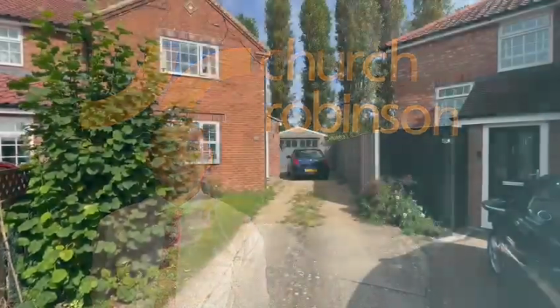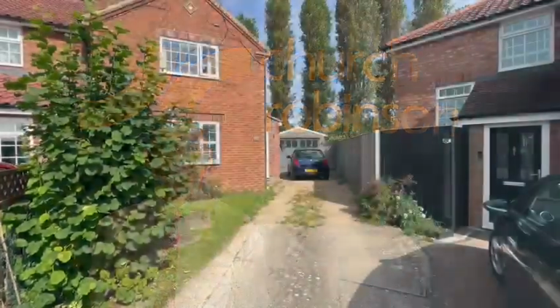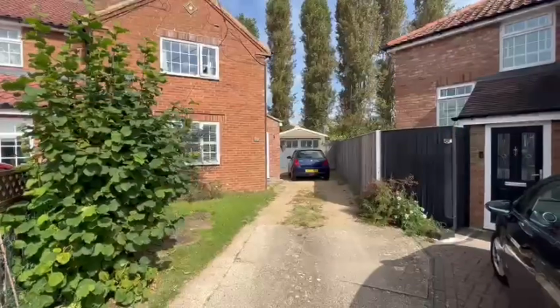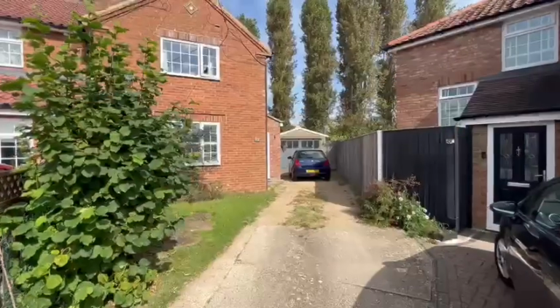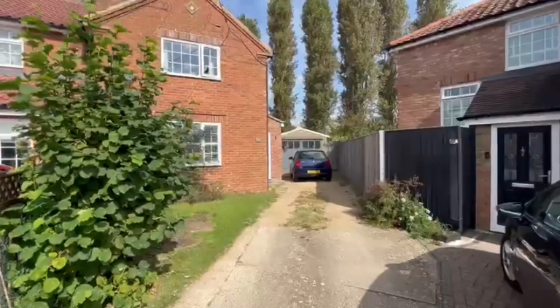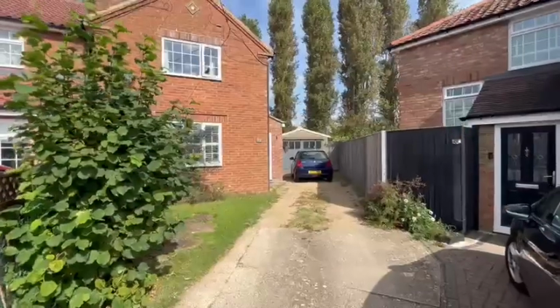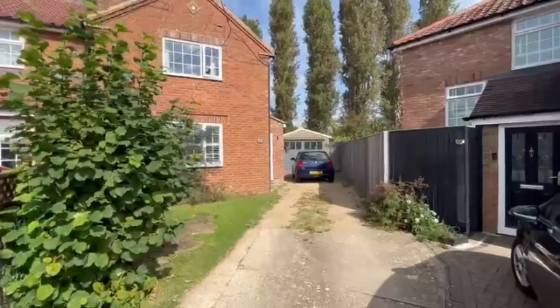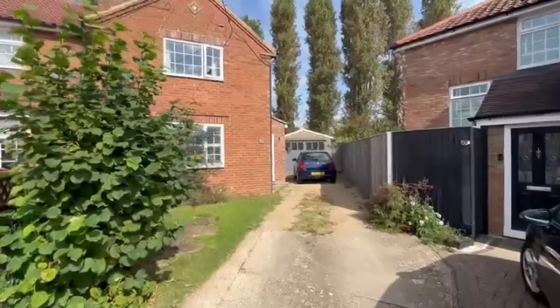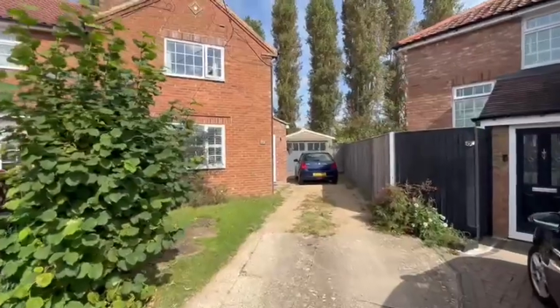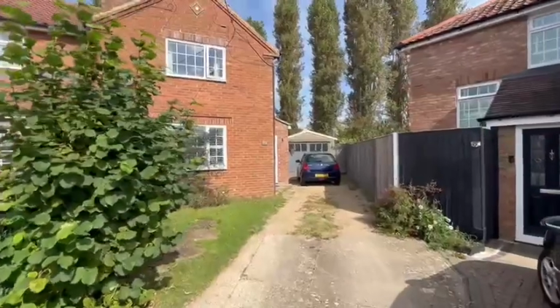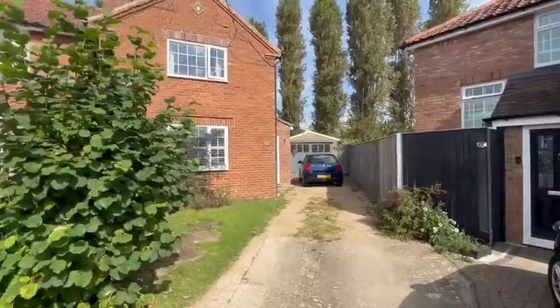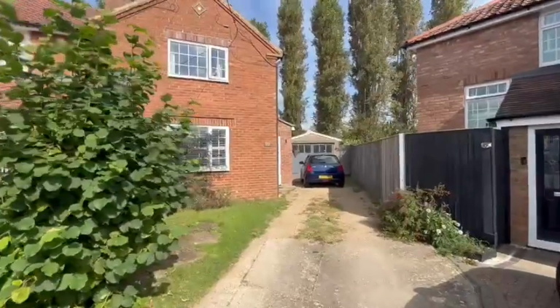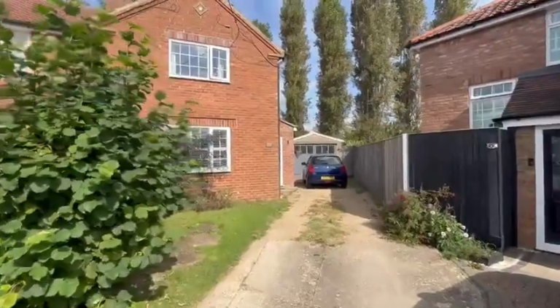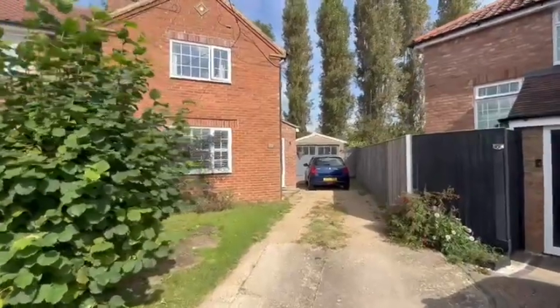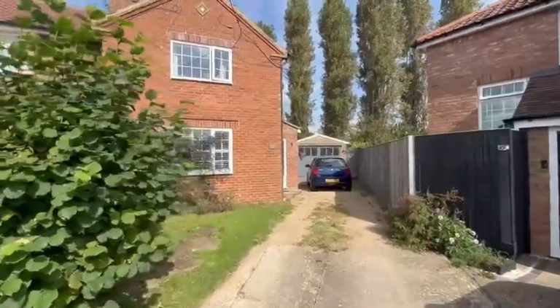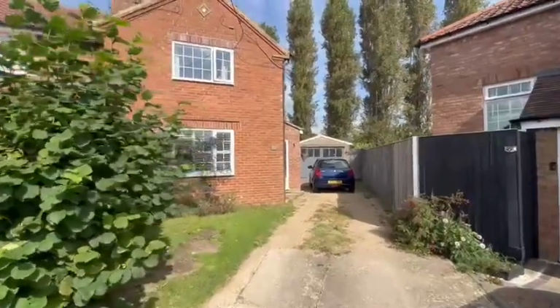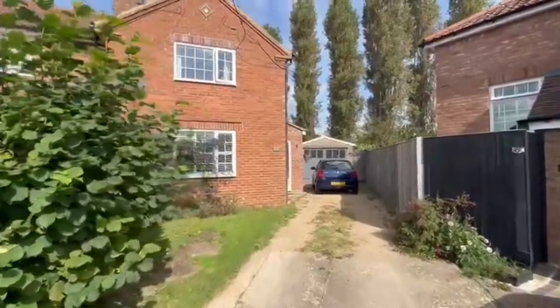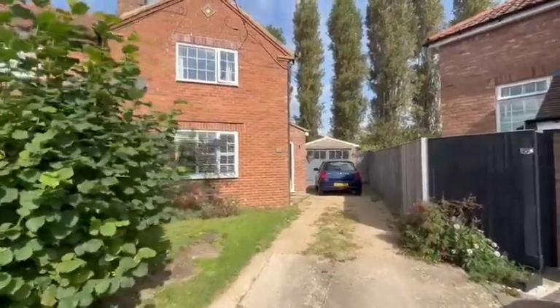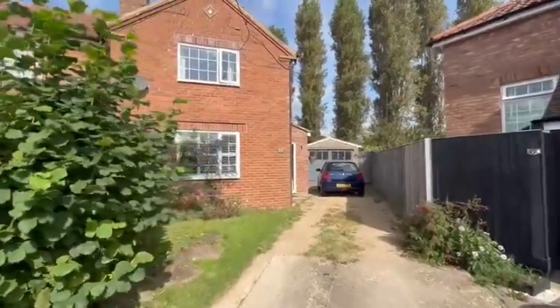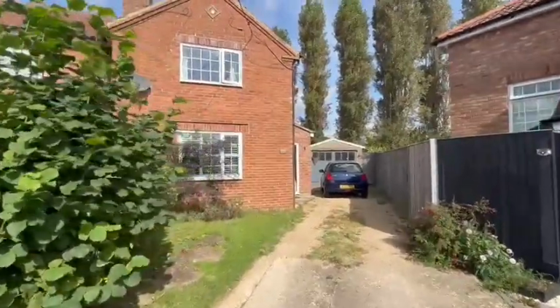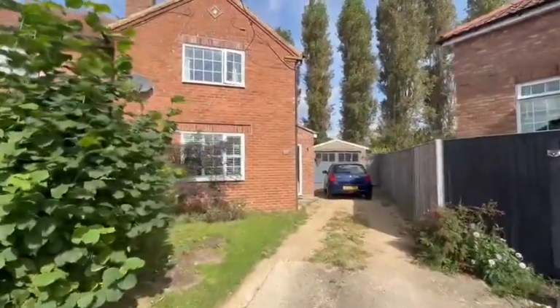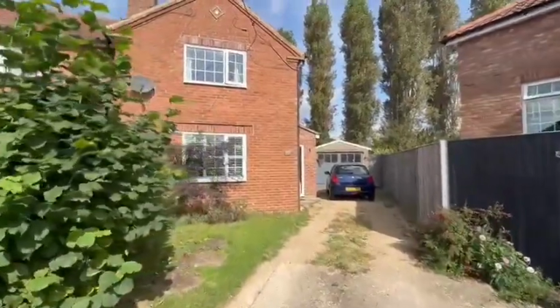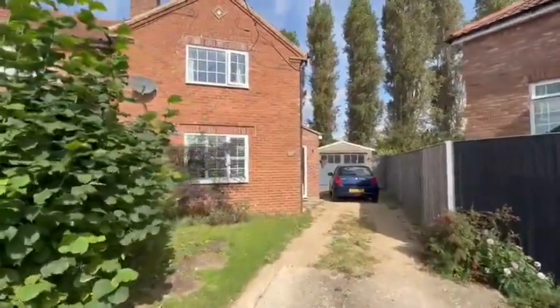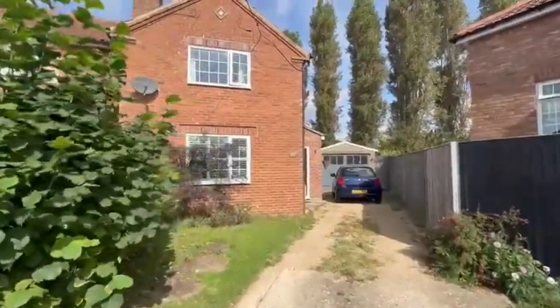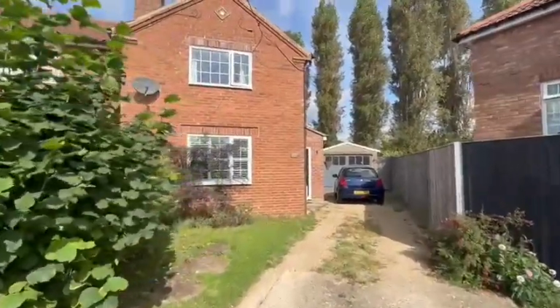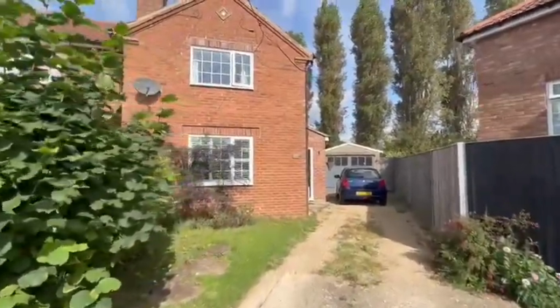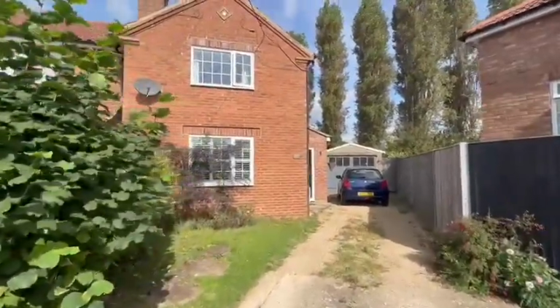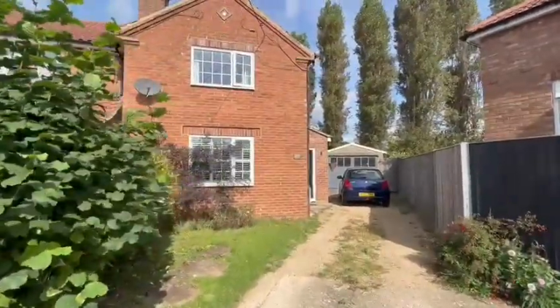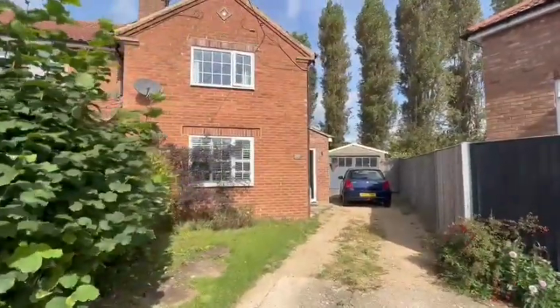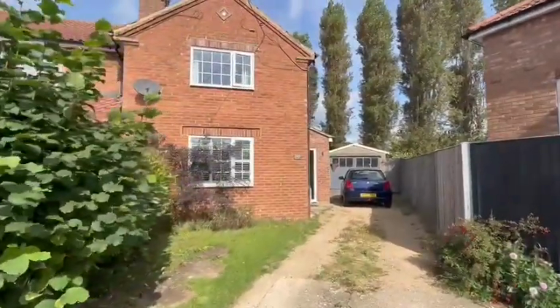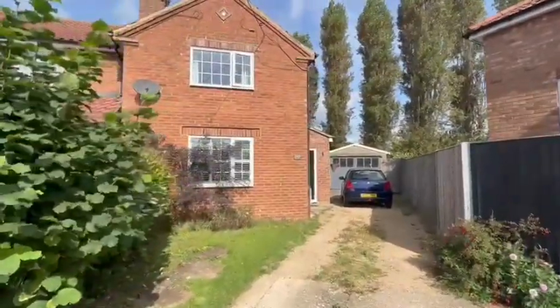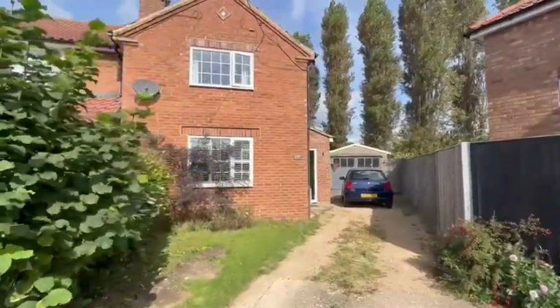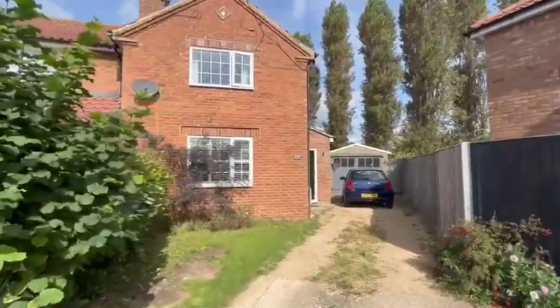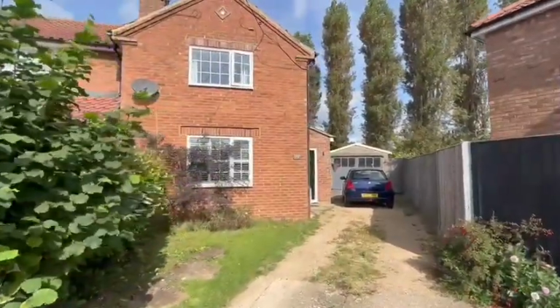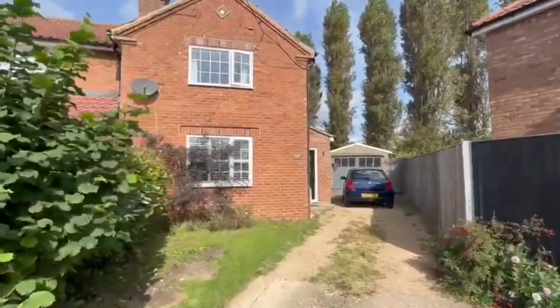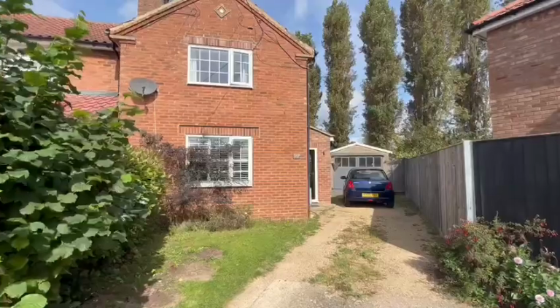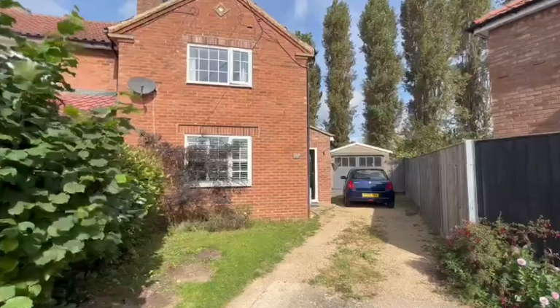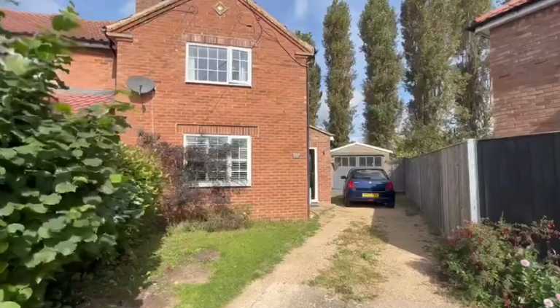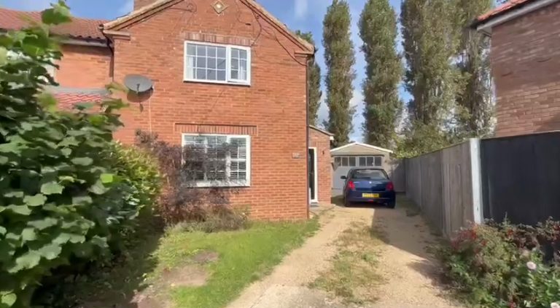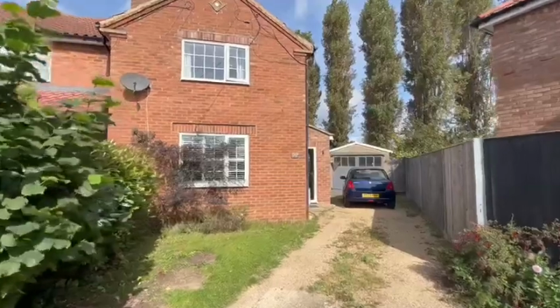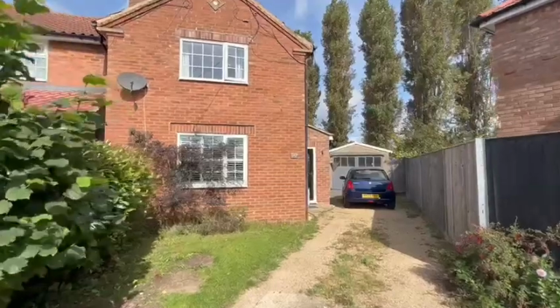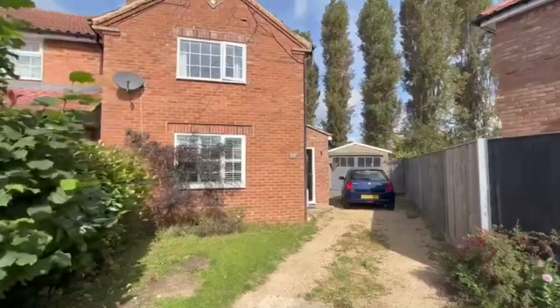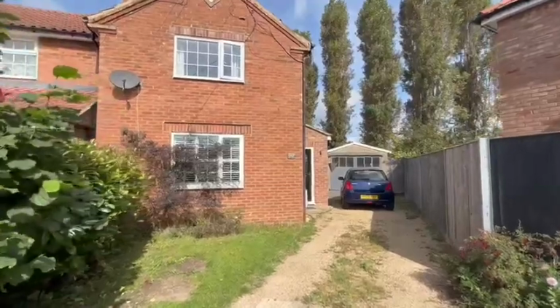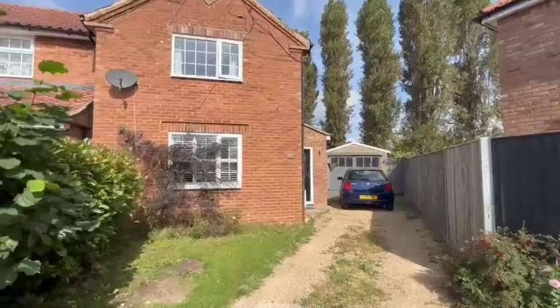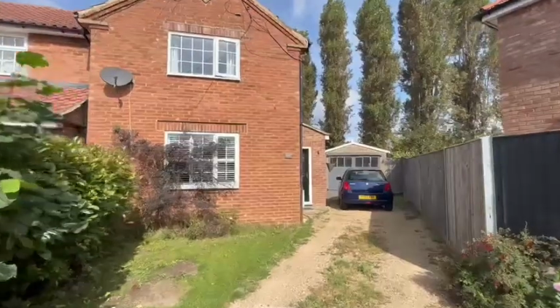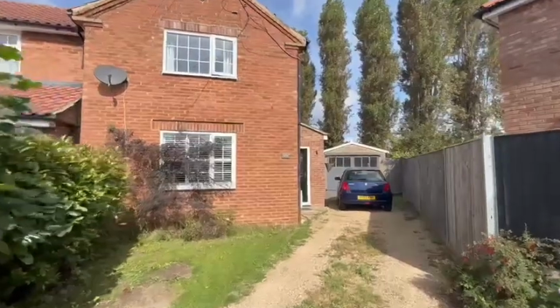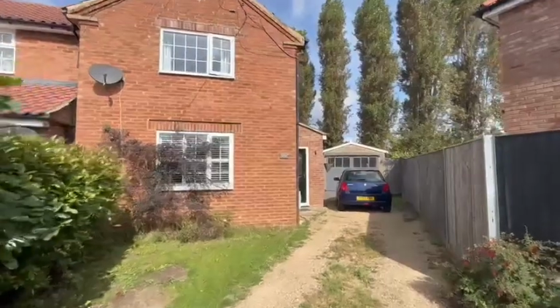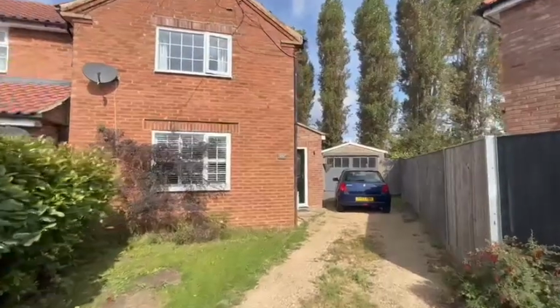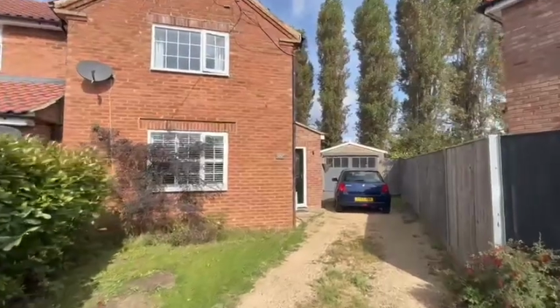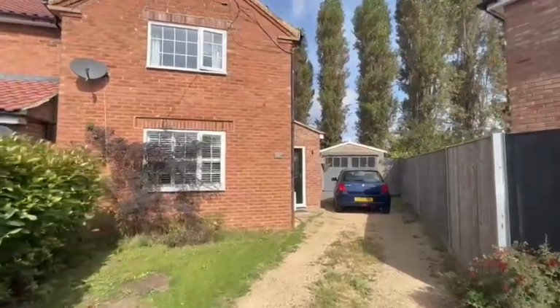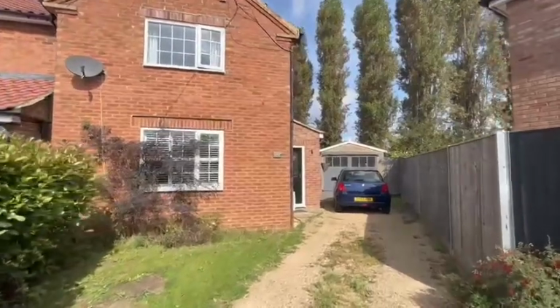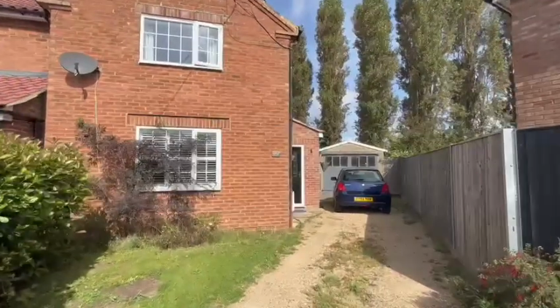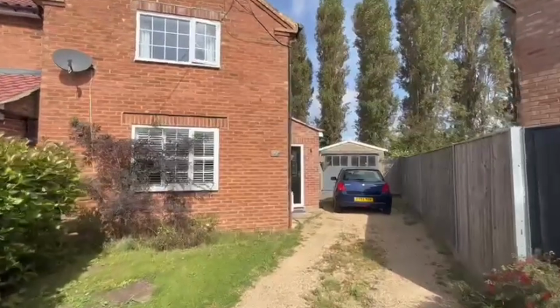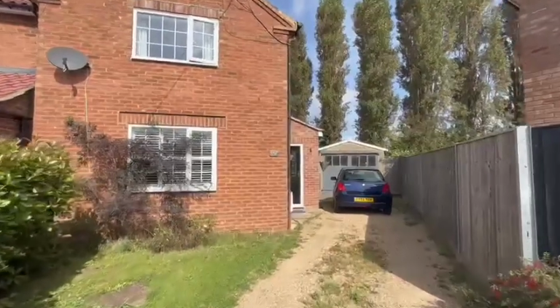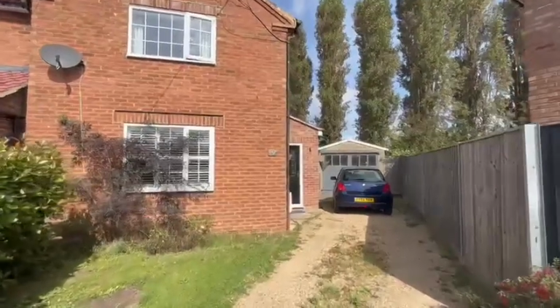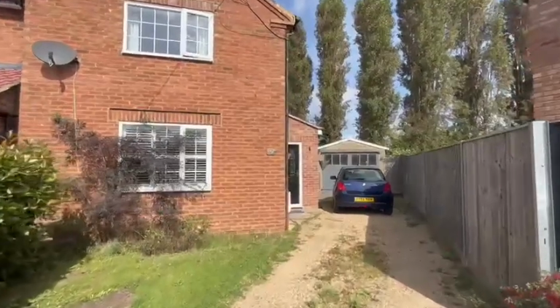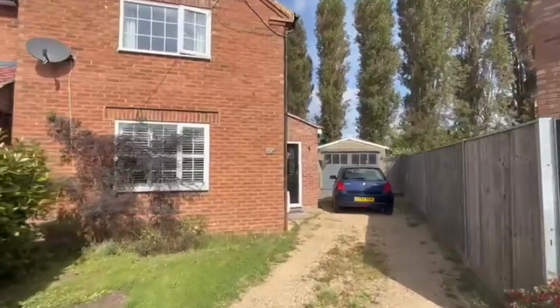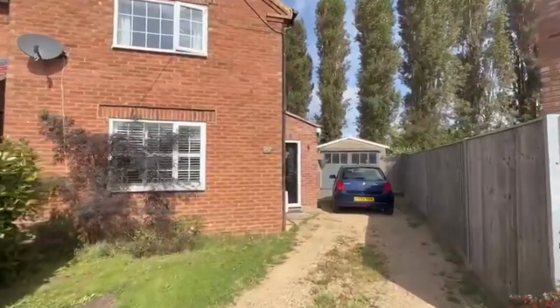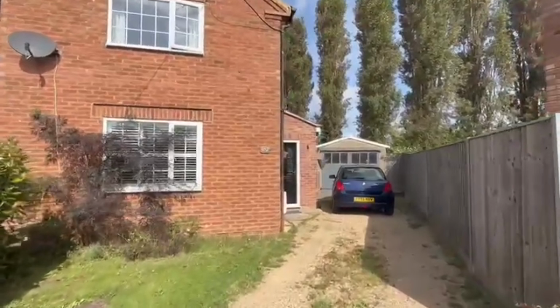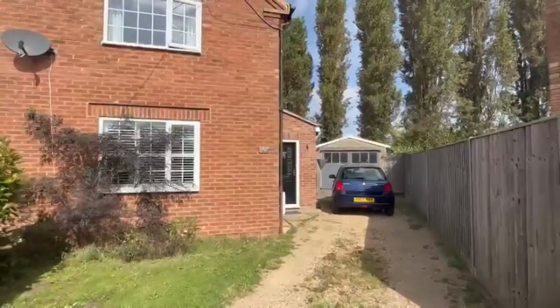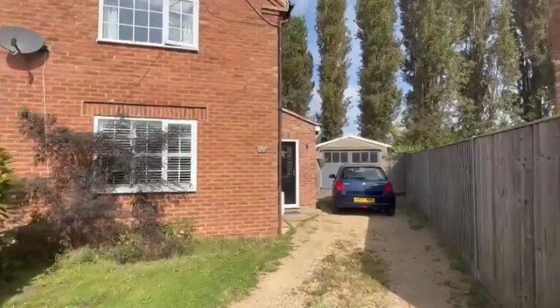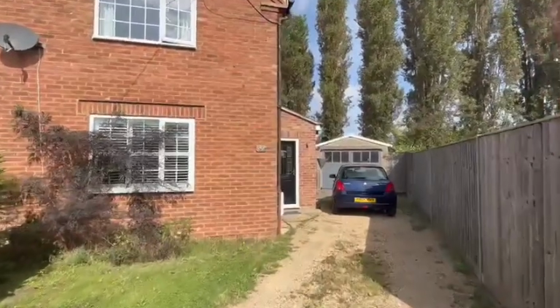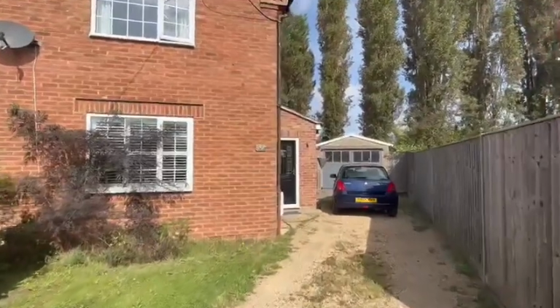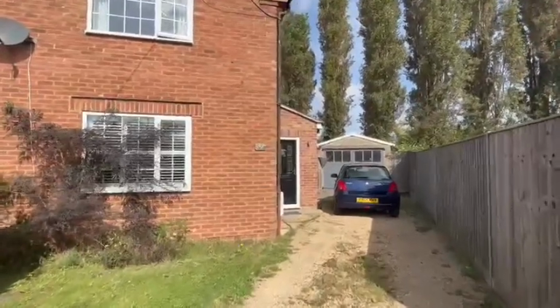As you can see at the front of the property there is ample driveway parking for a good two to three cars, a garage to the side and a nice front garden.